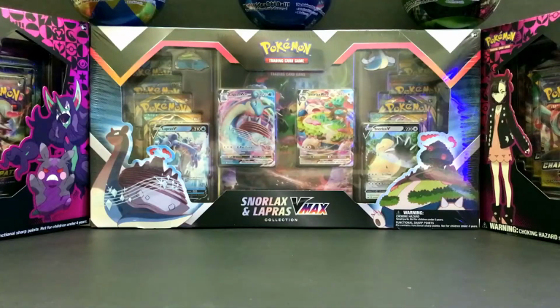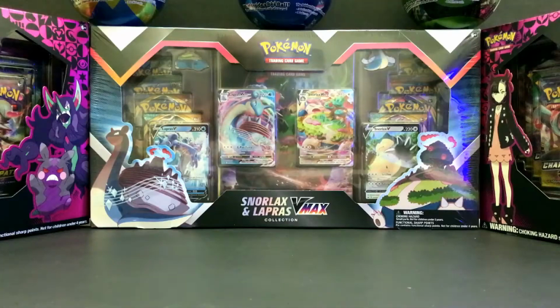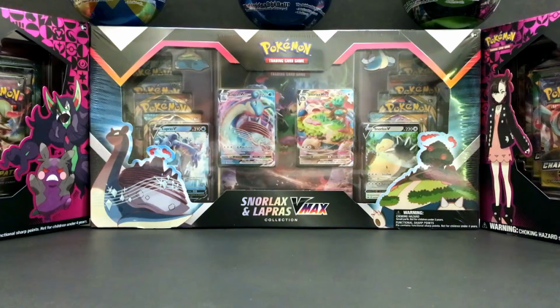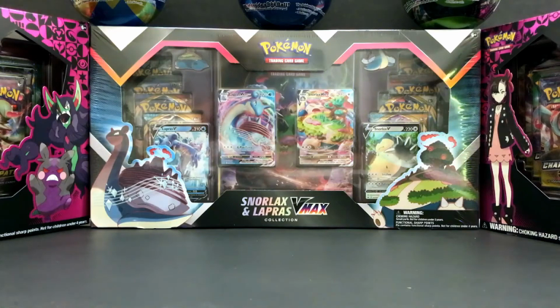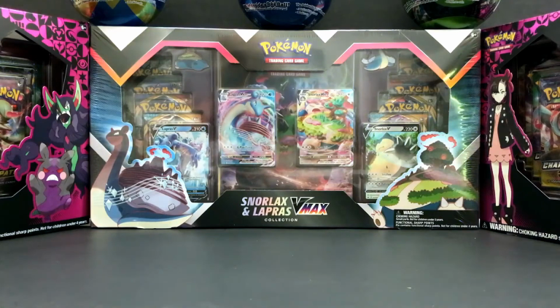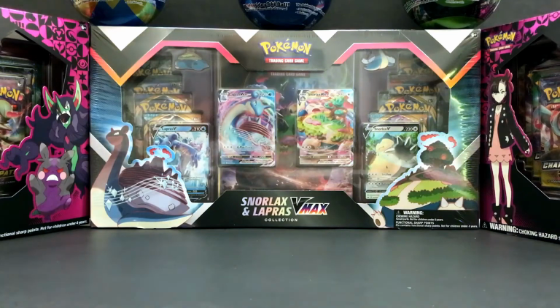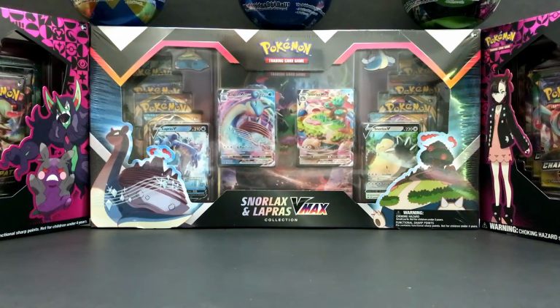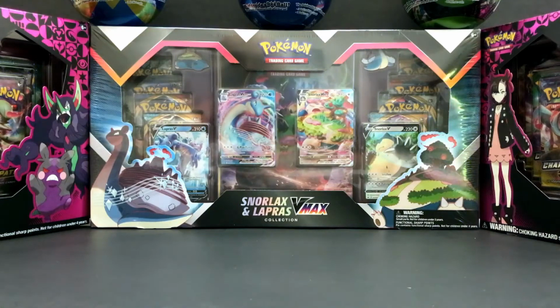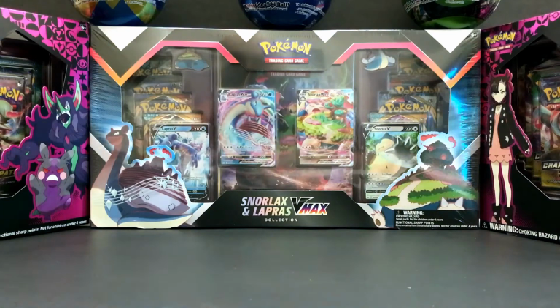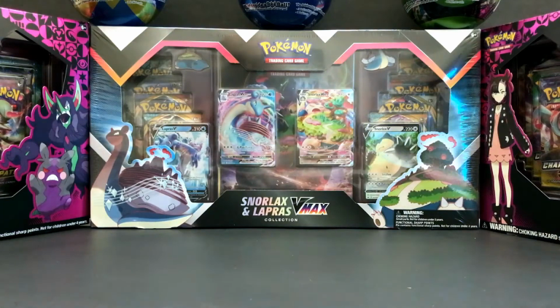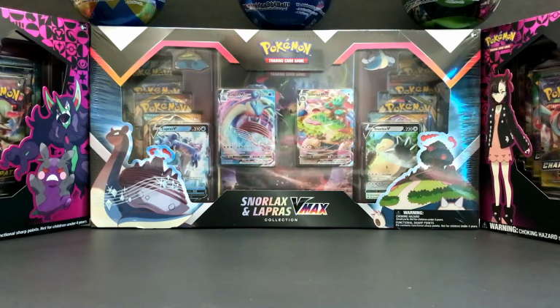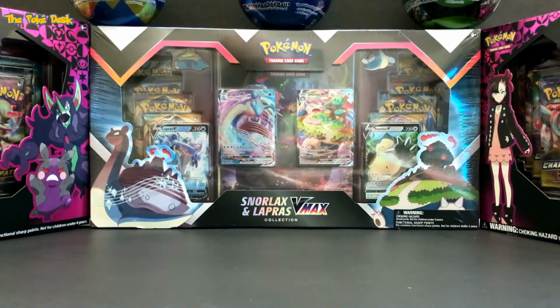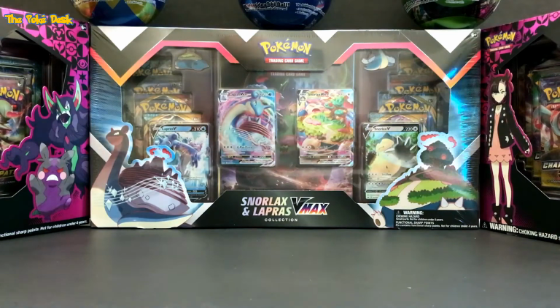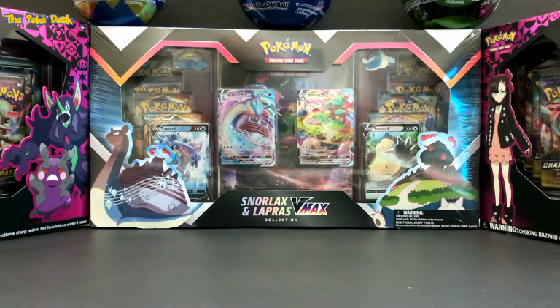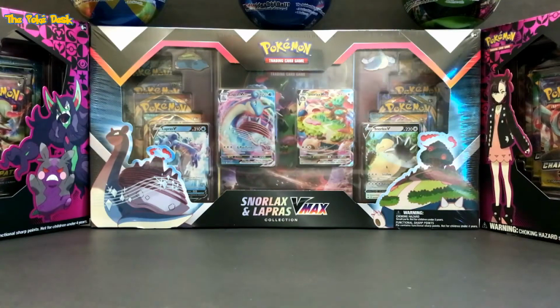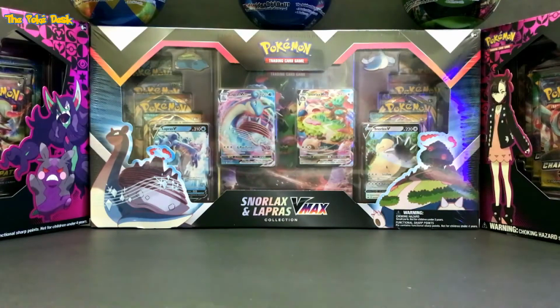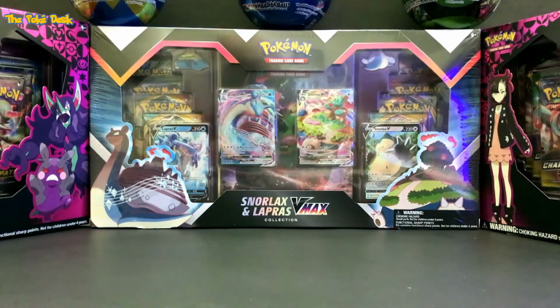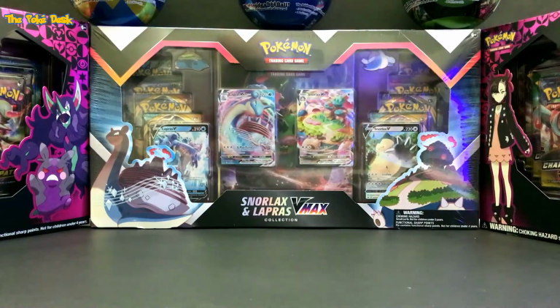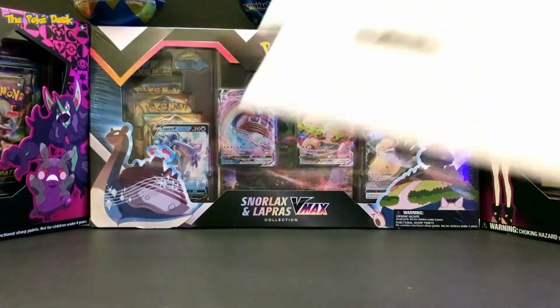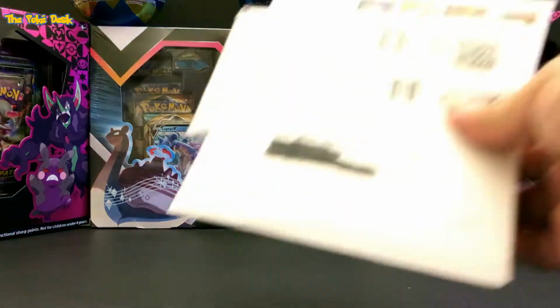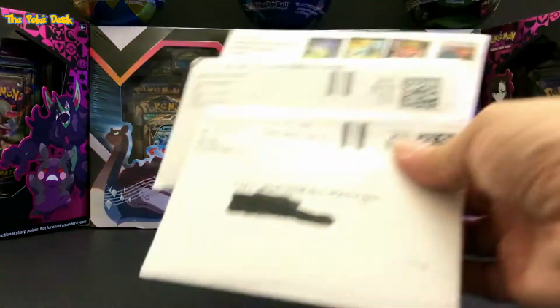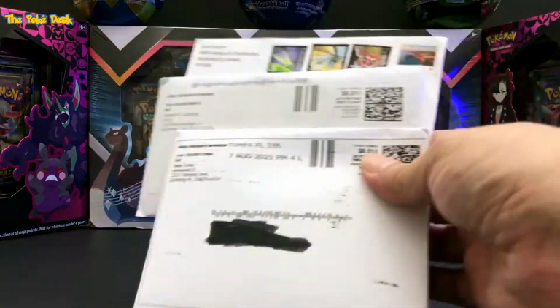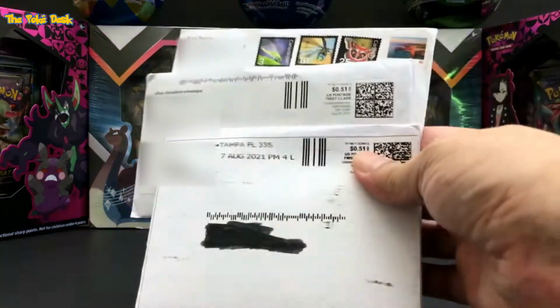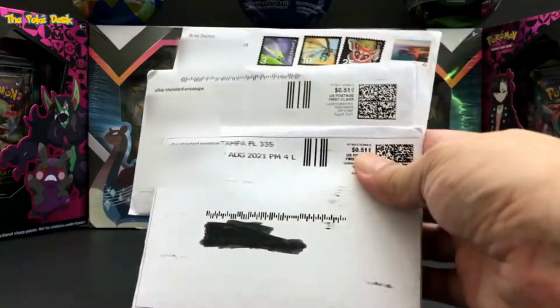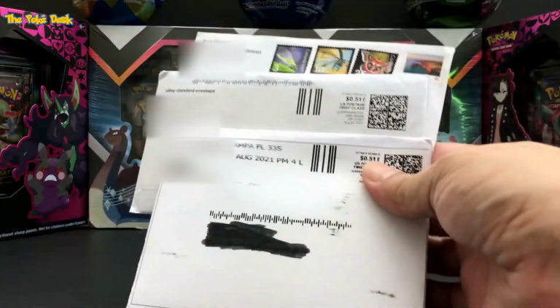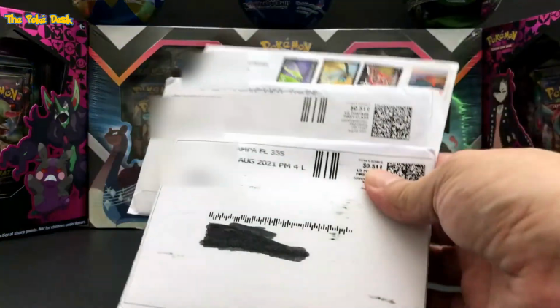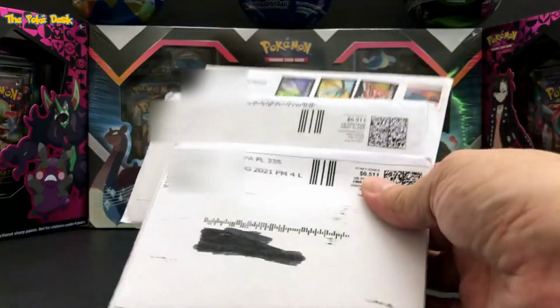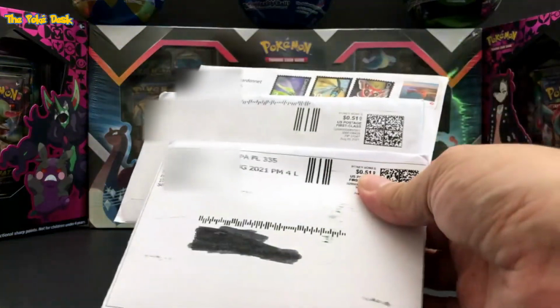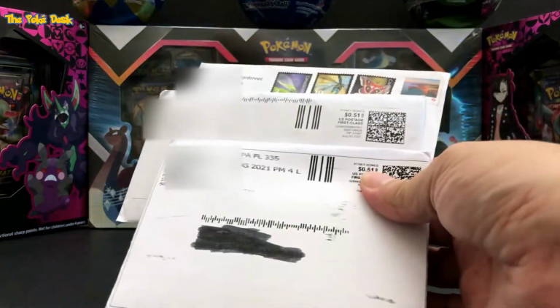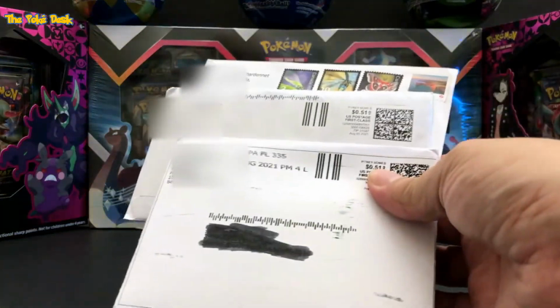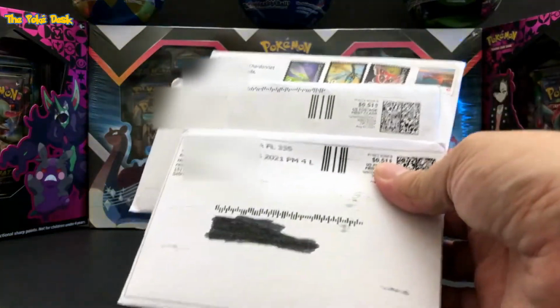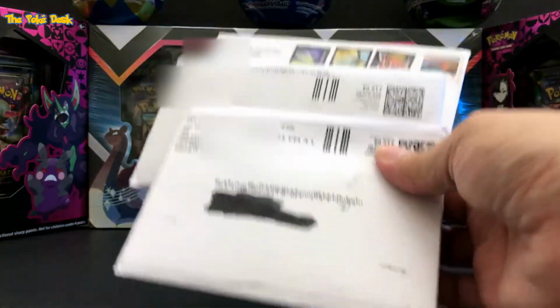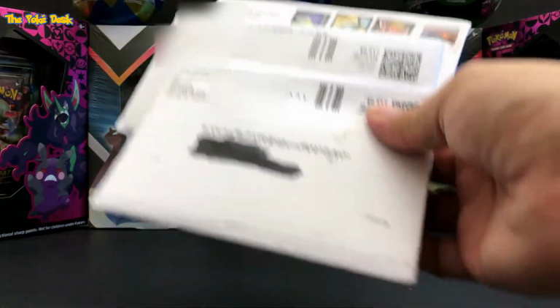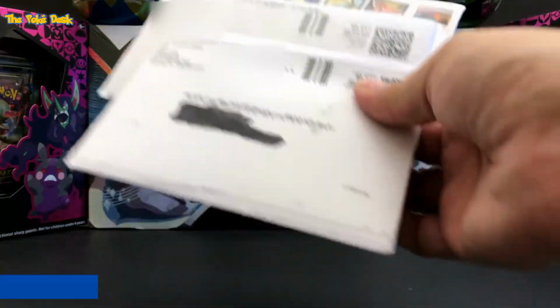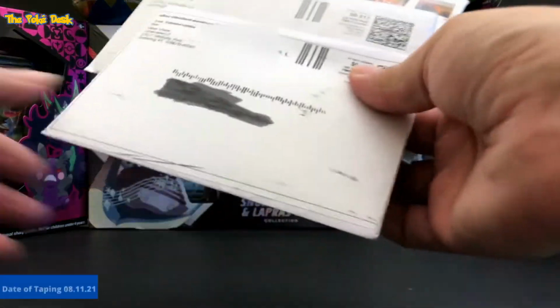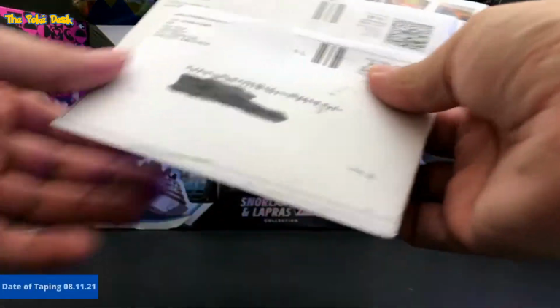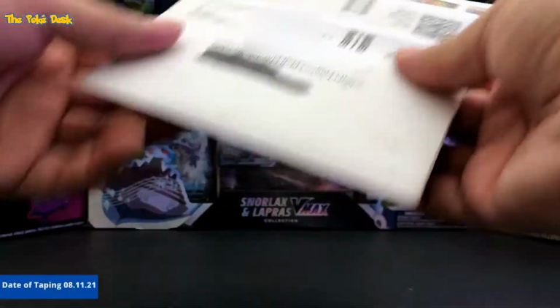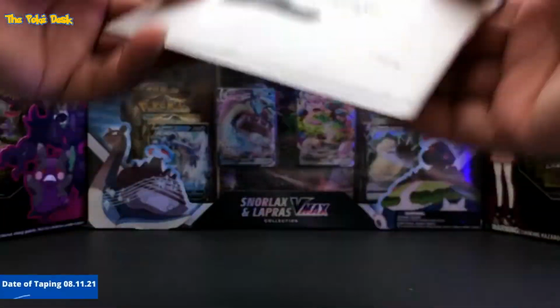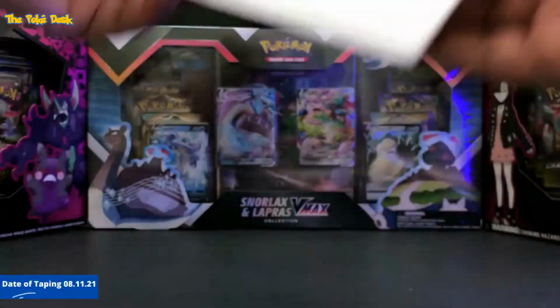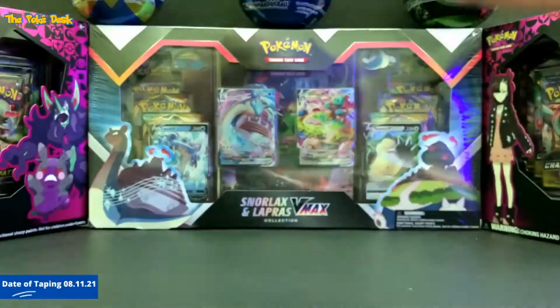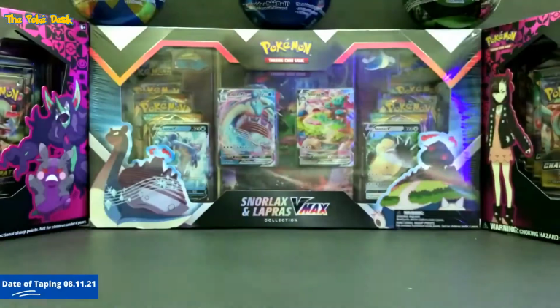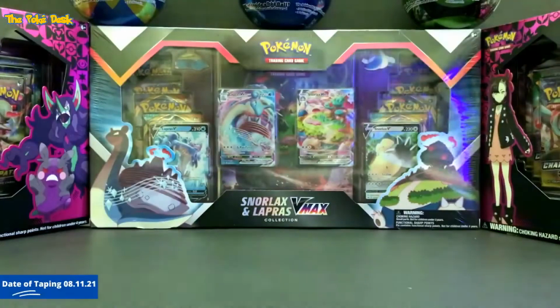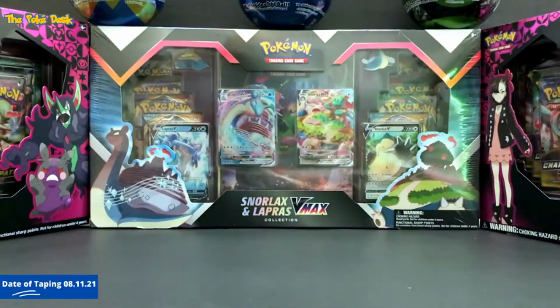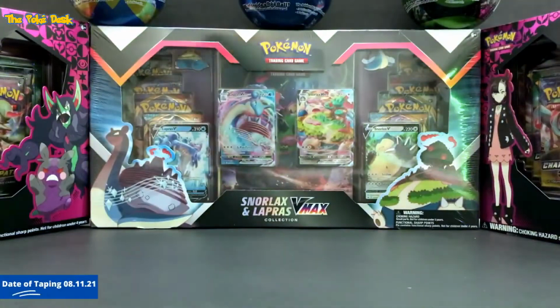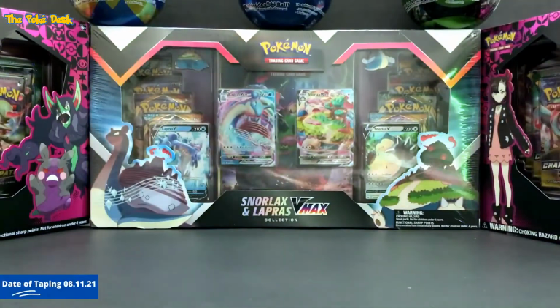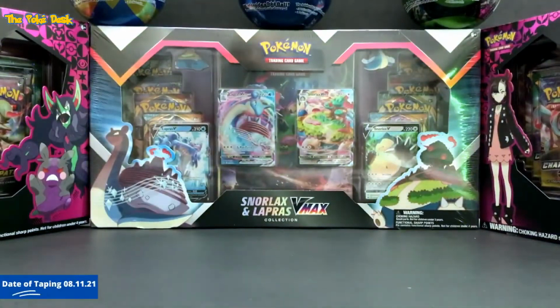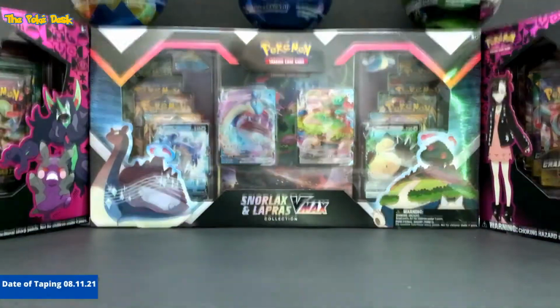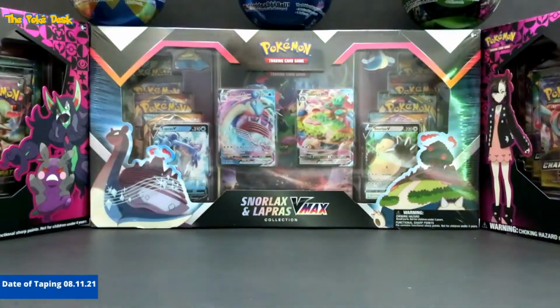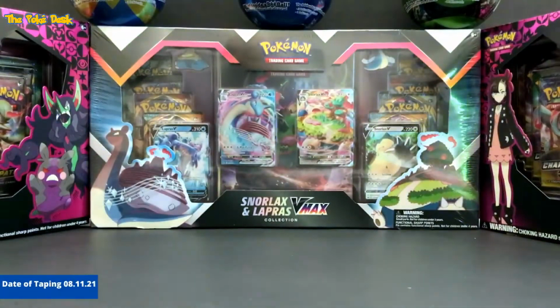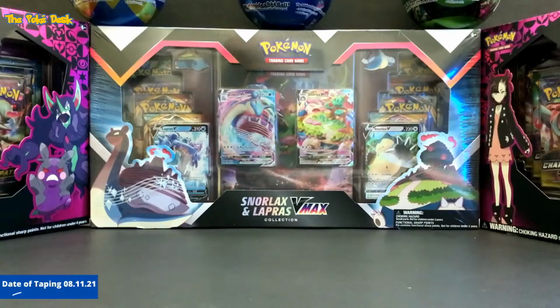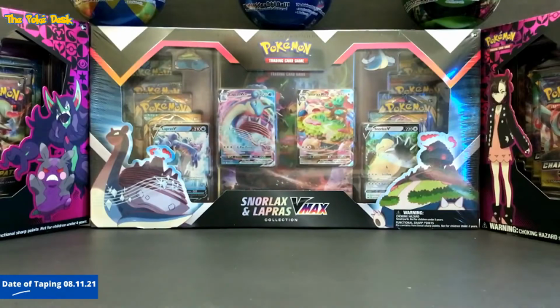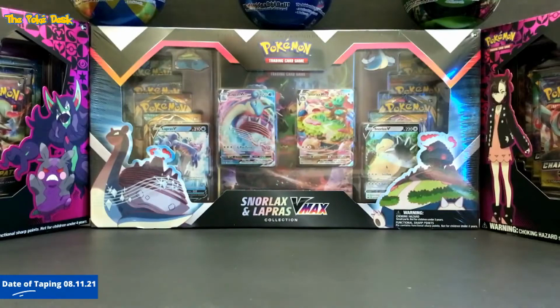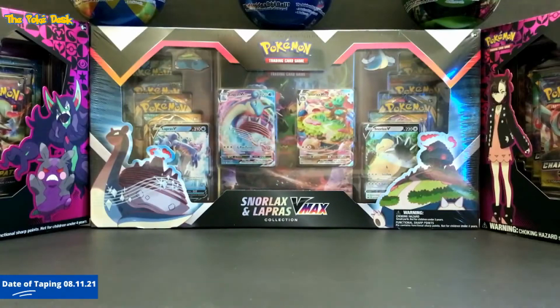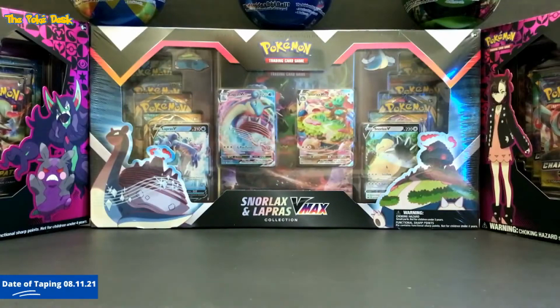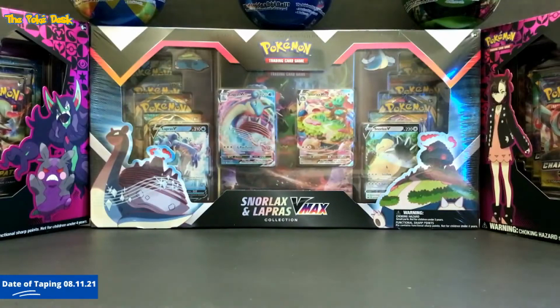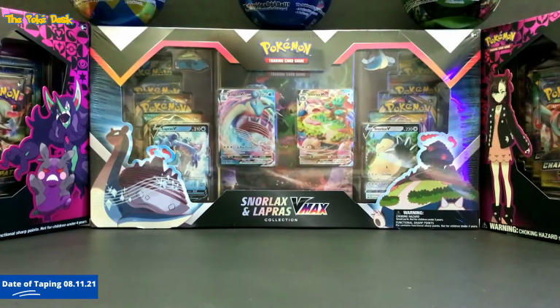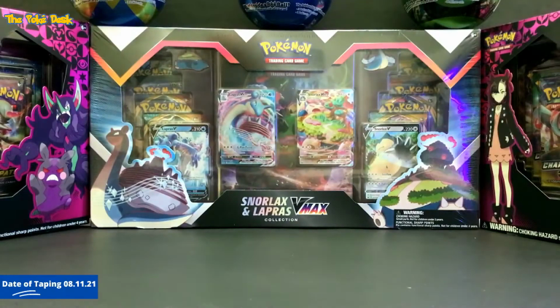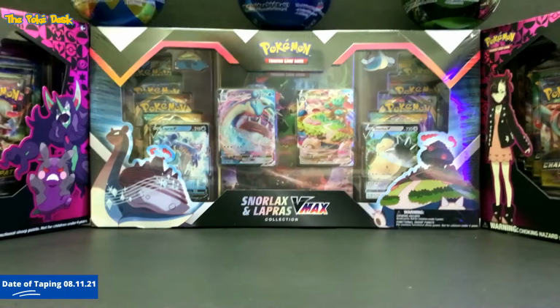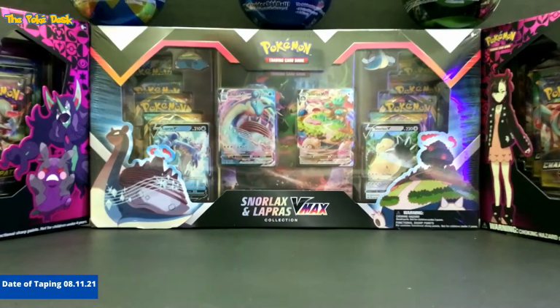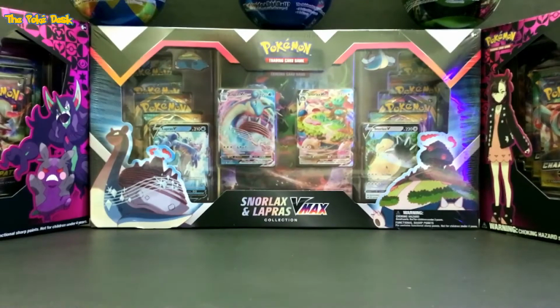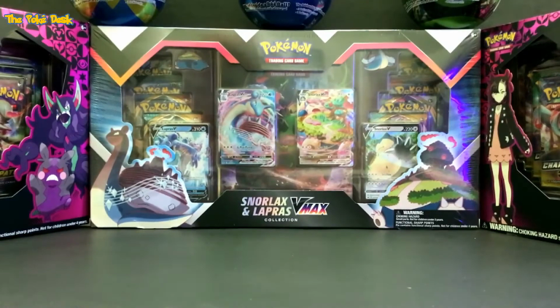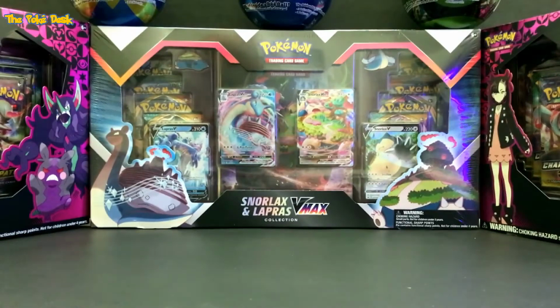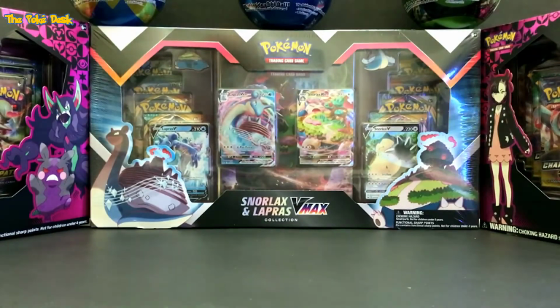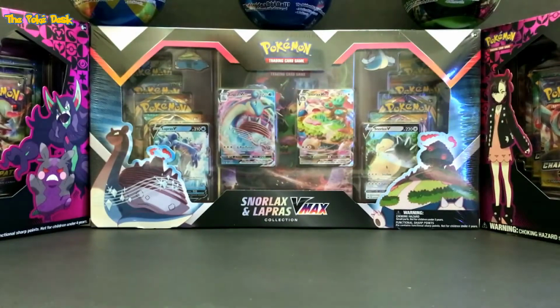Hi Pokedest family. Let's check out what I got in the mail today. Let's start with the first one.